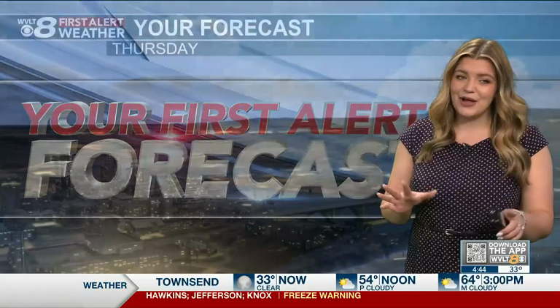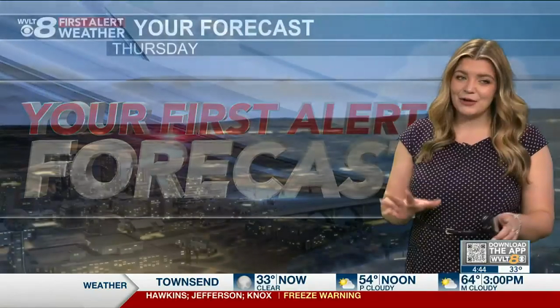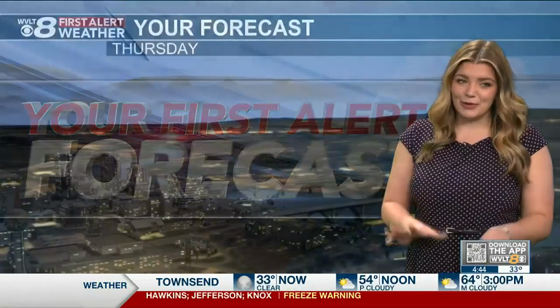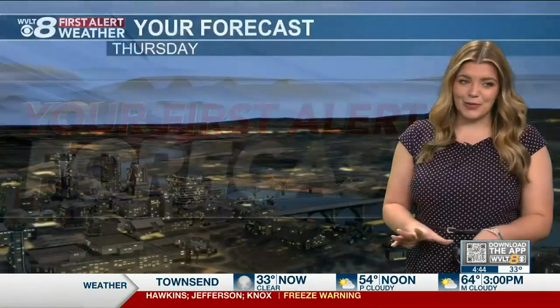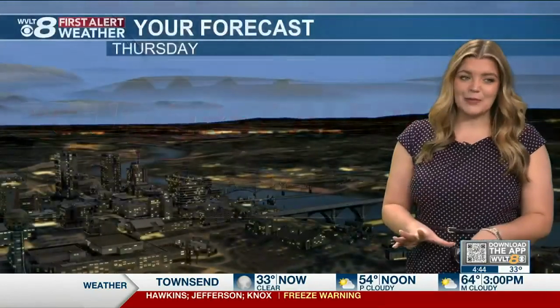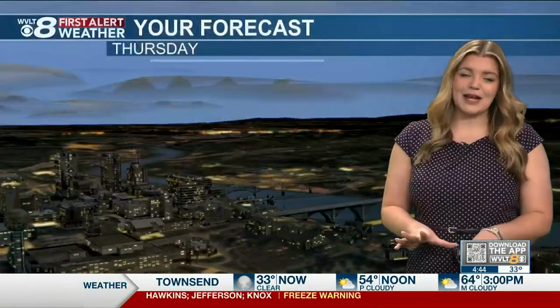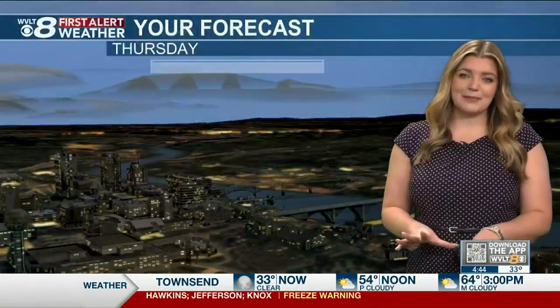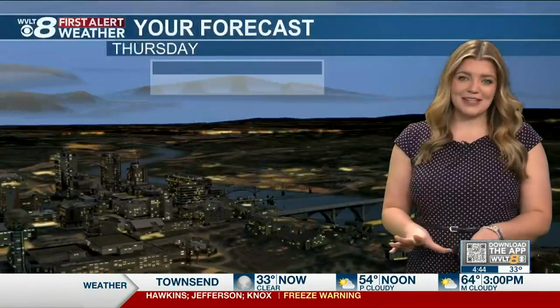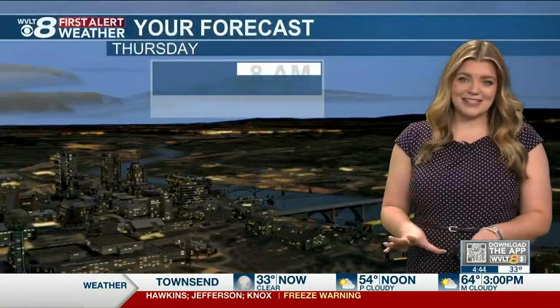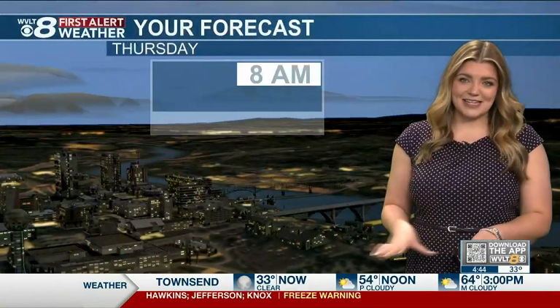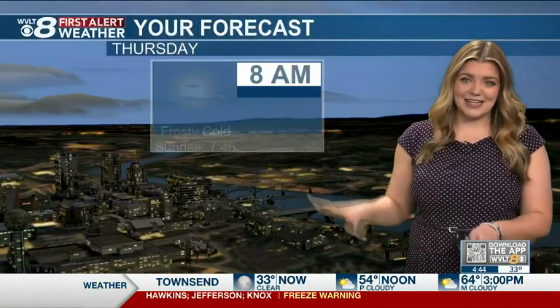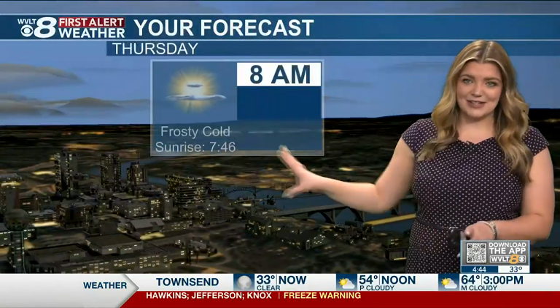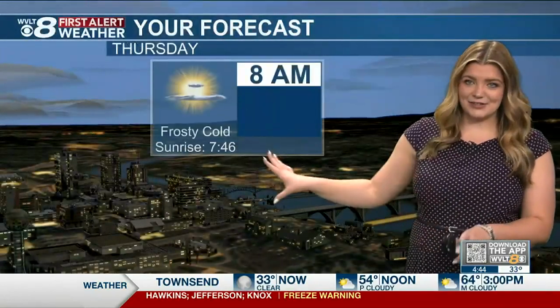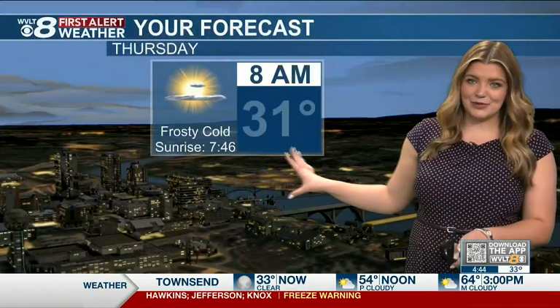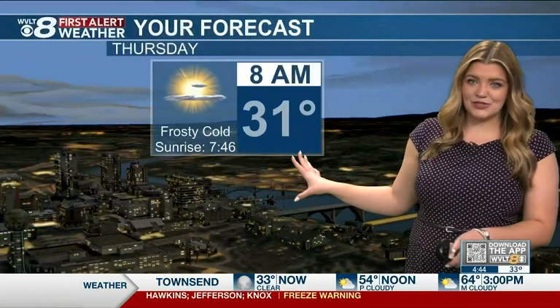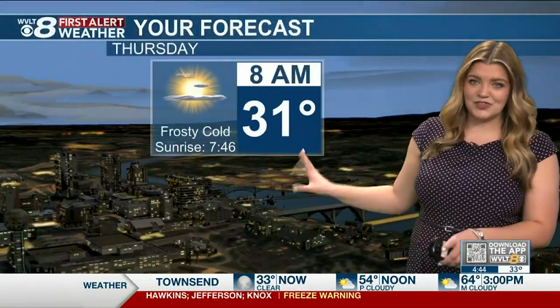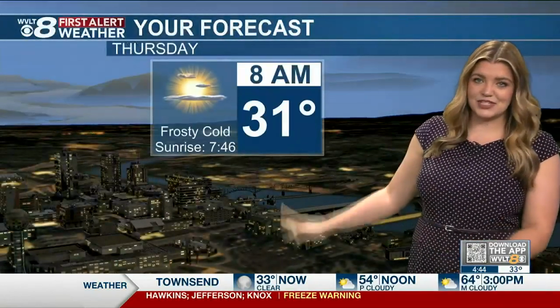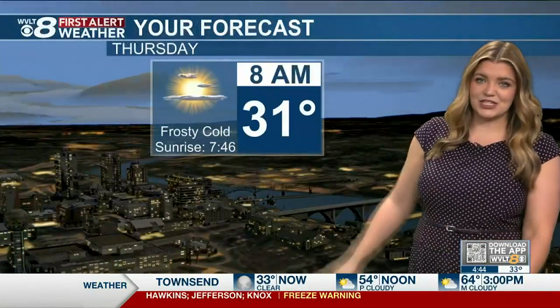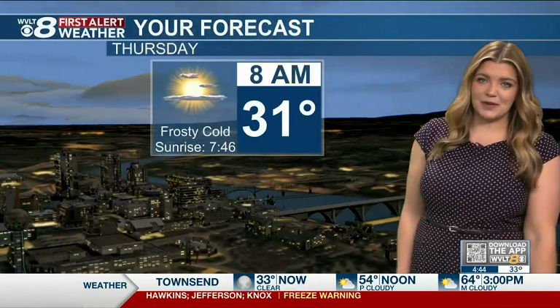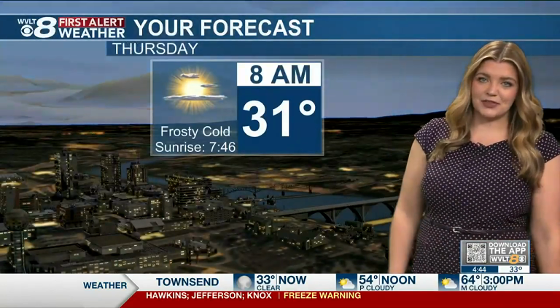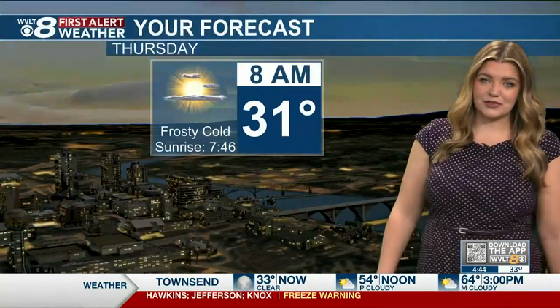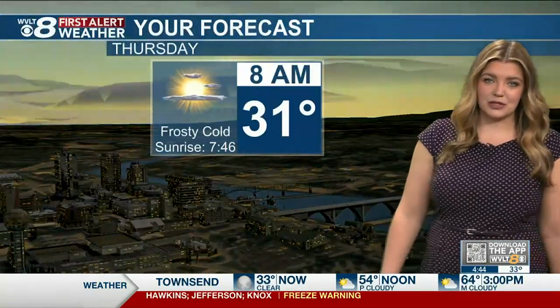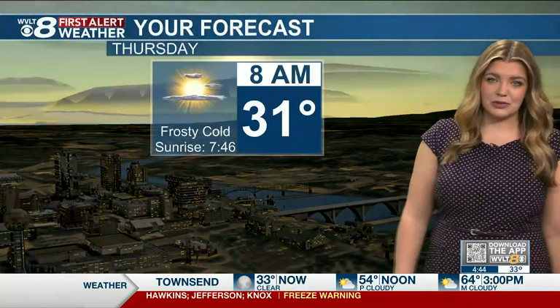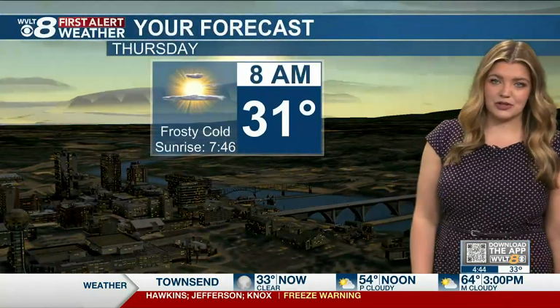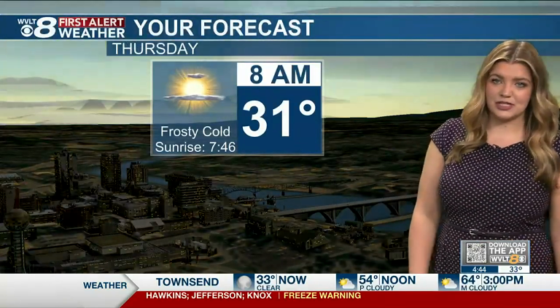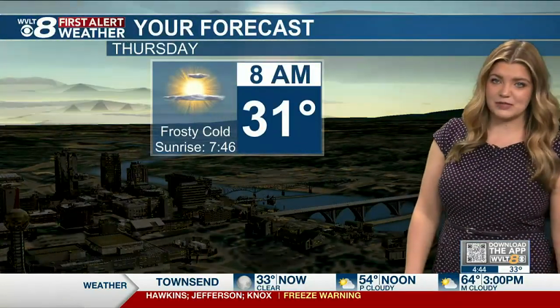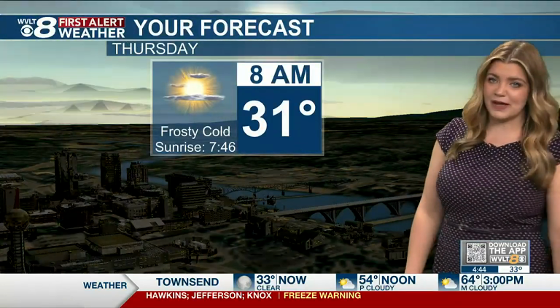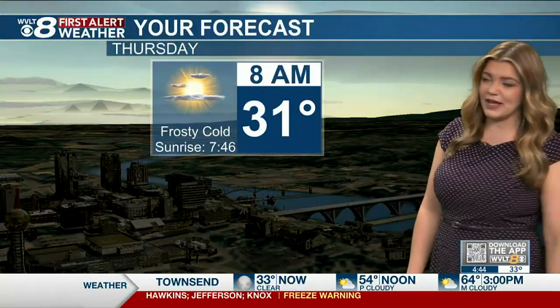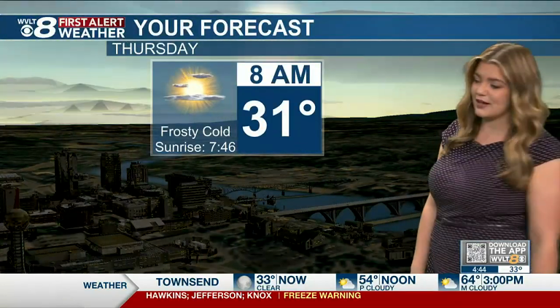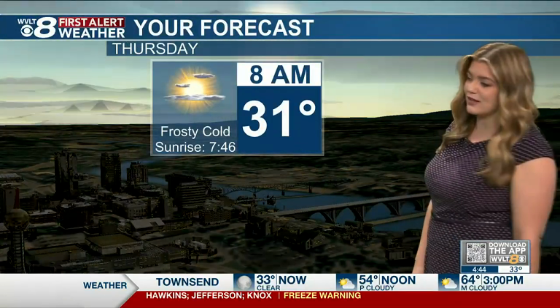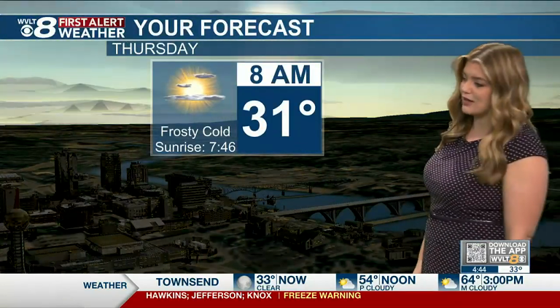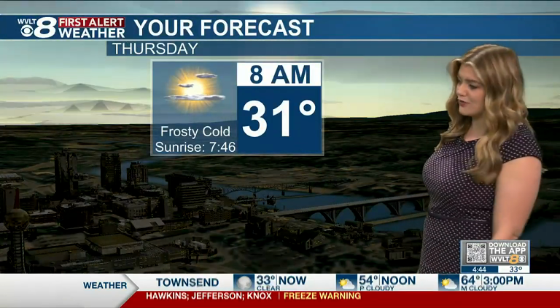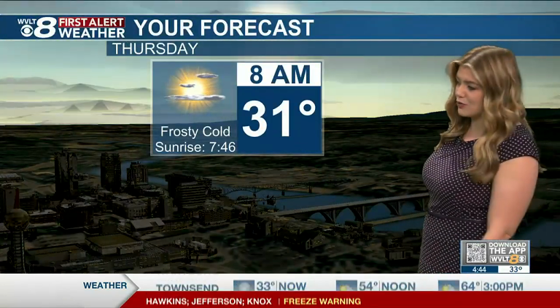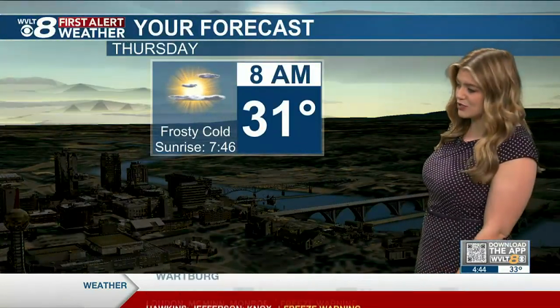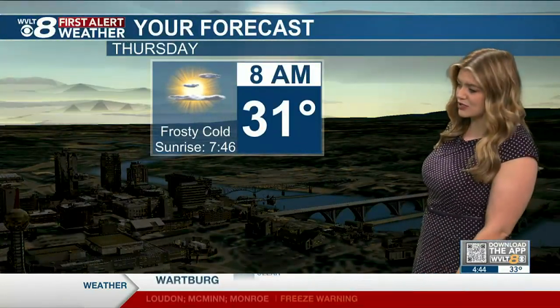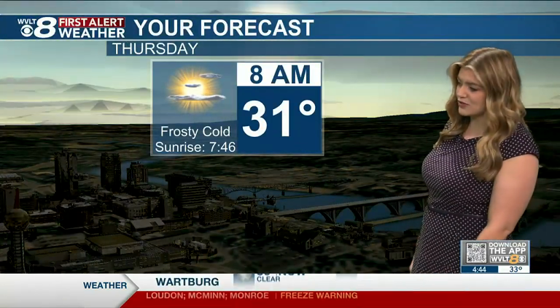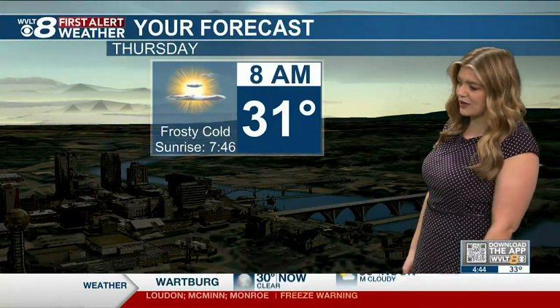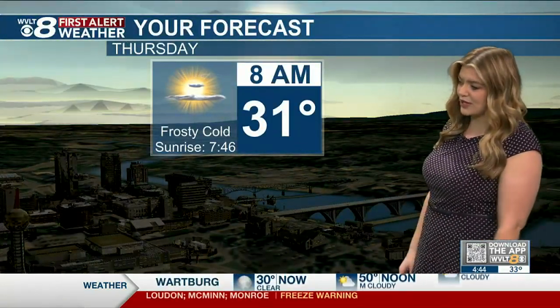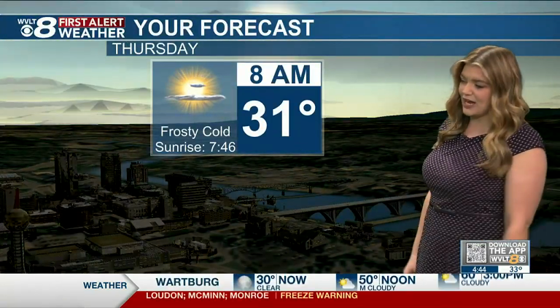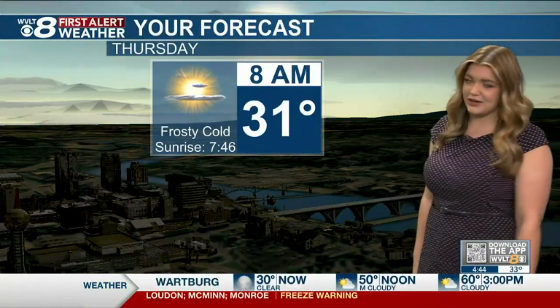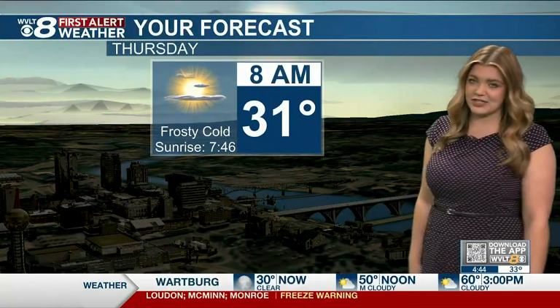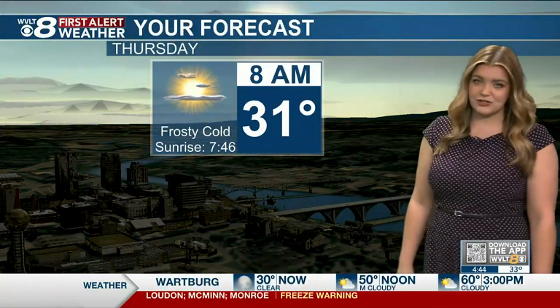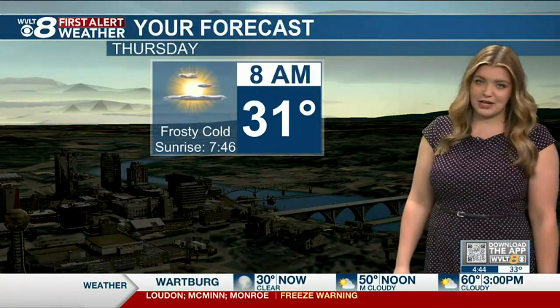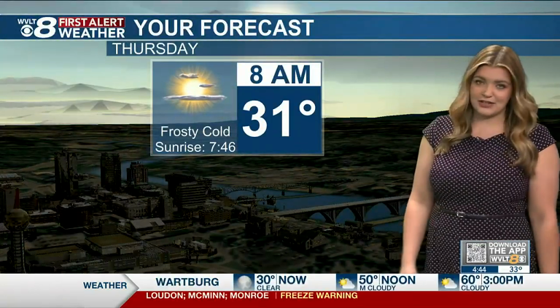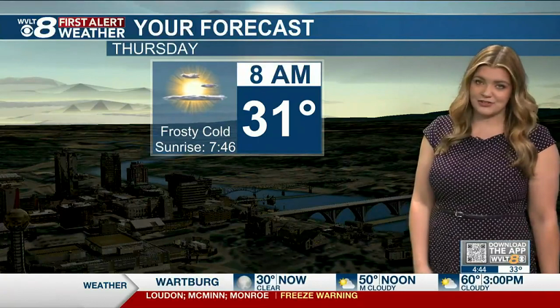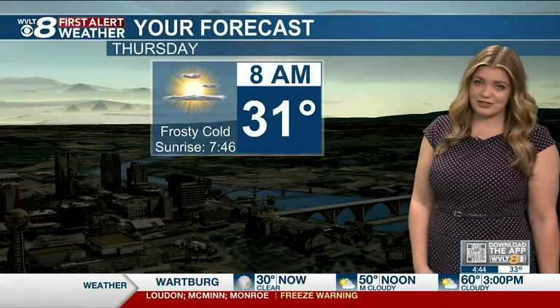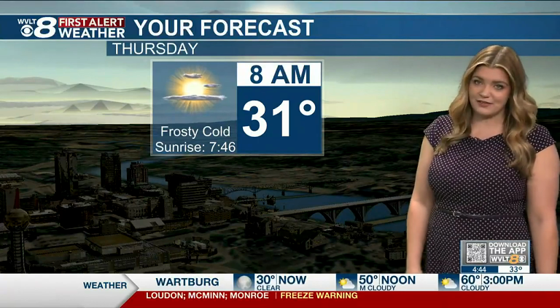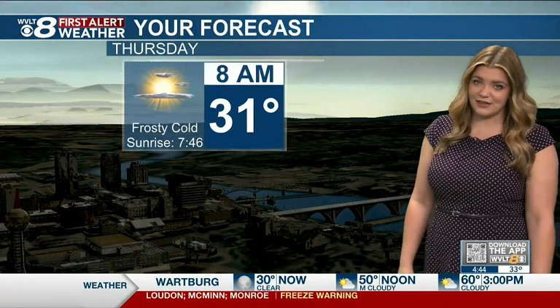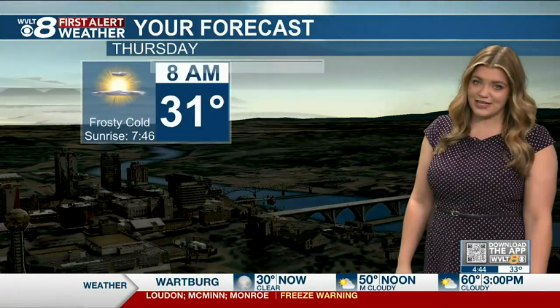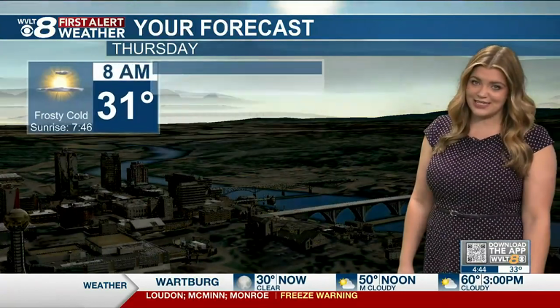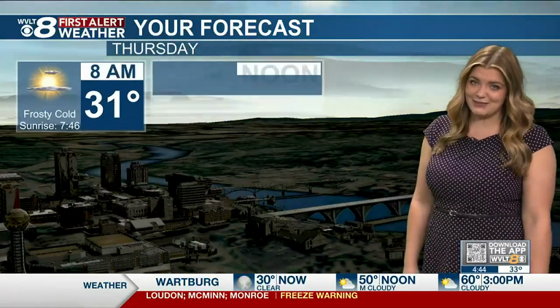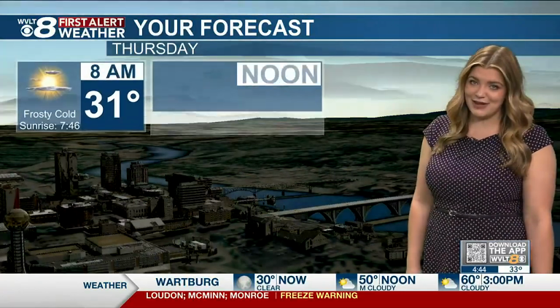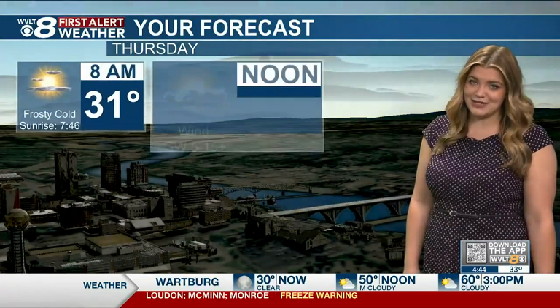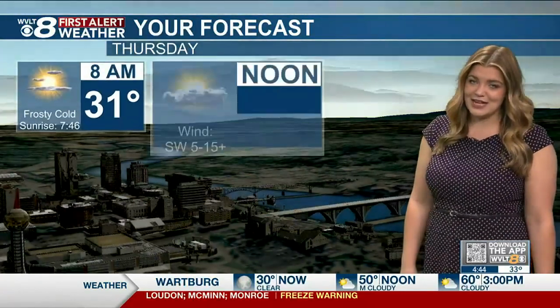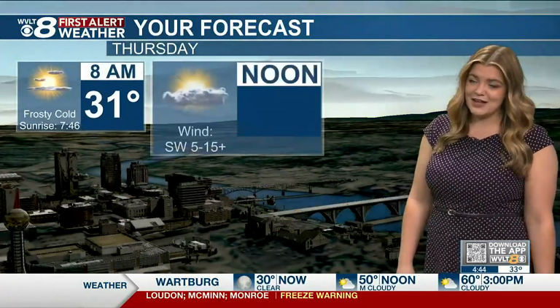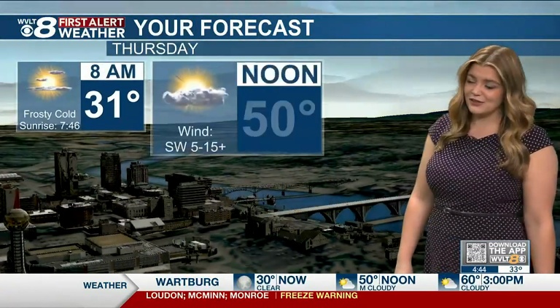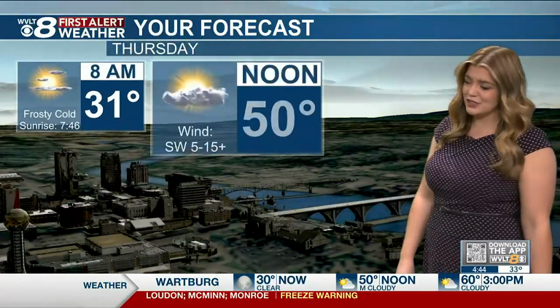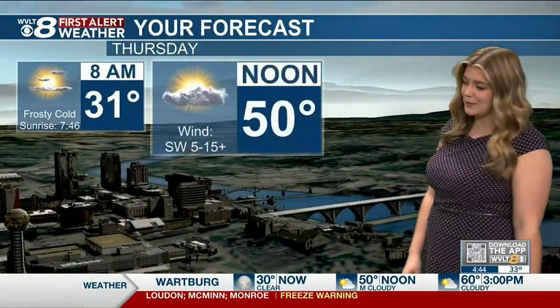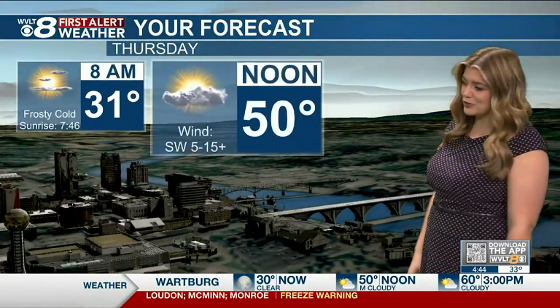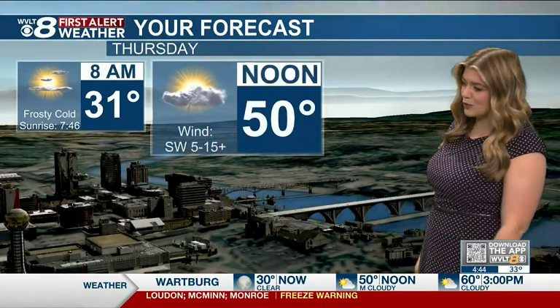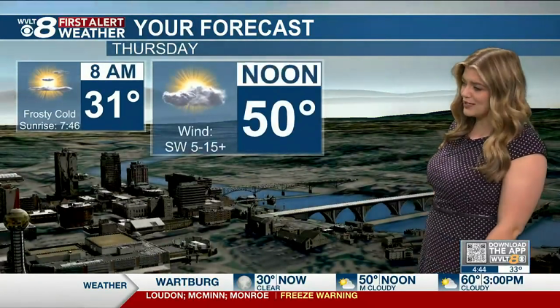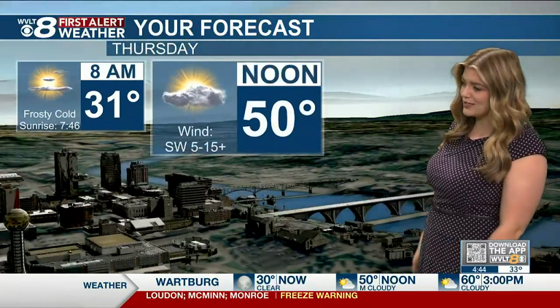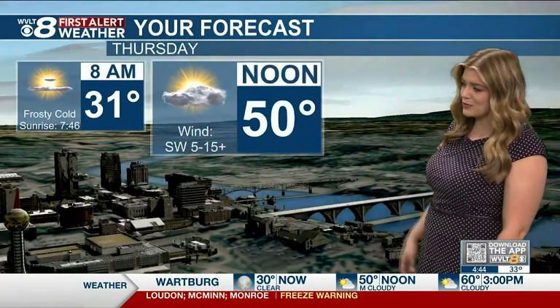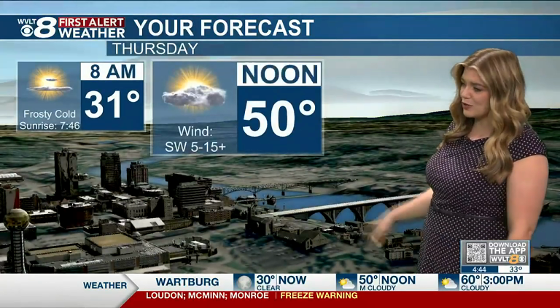We're warming up — that's the good news. Most of us are into about those lower 30s by 8 o'clock. Of course, the surrounding counties are definitely into about those upper 20s this morning.